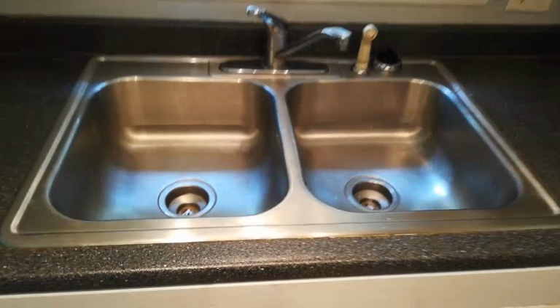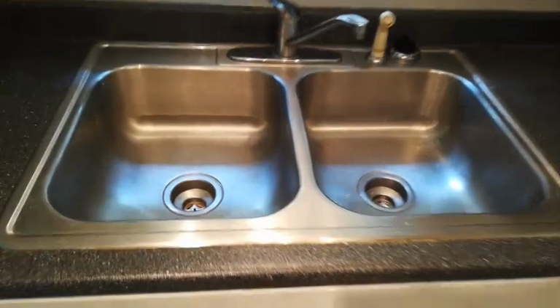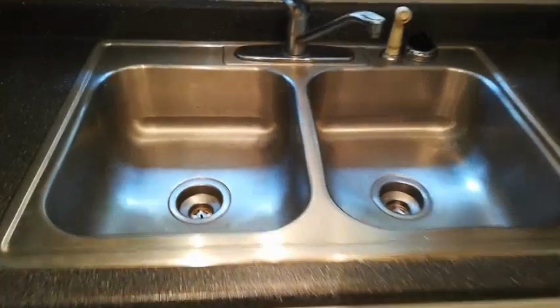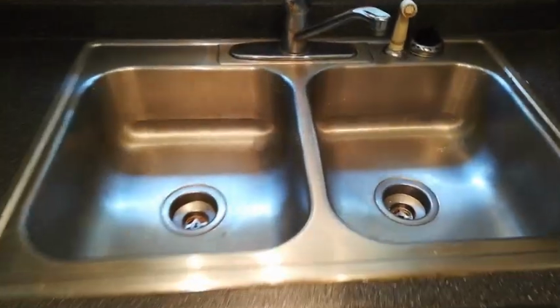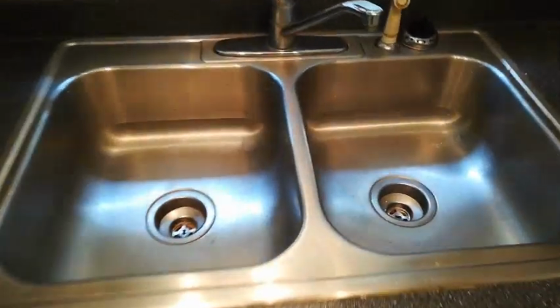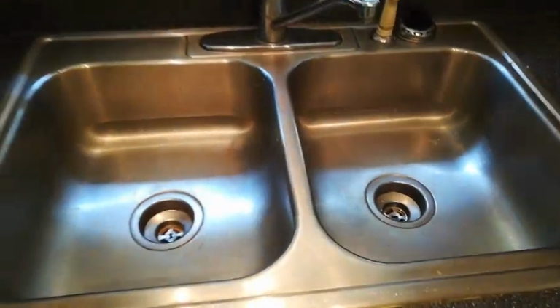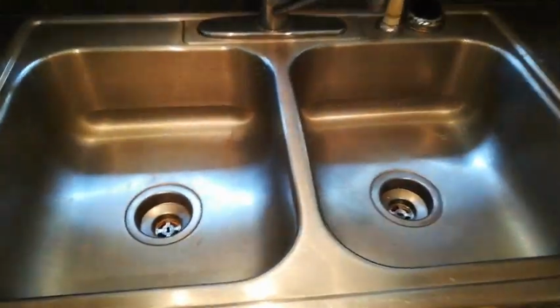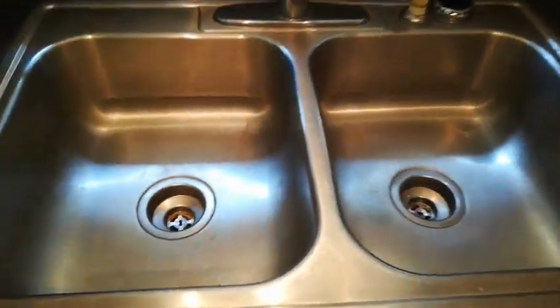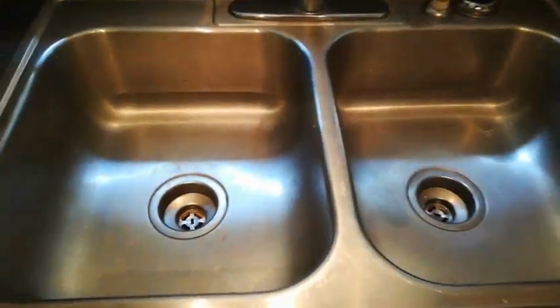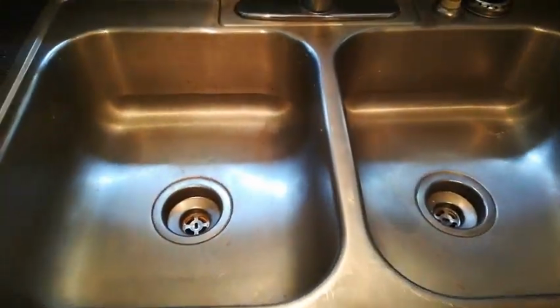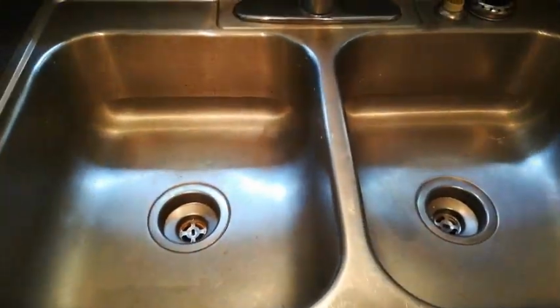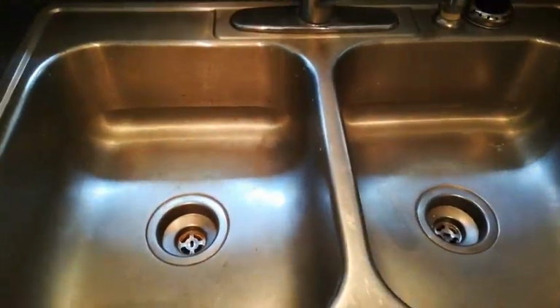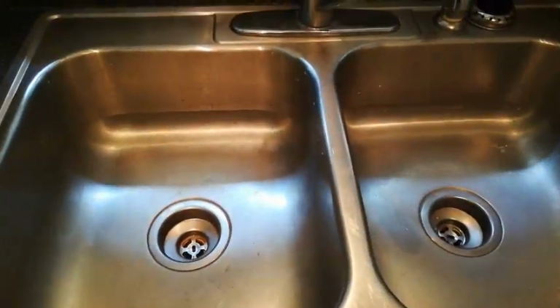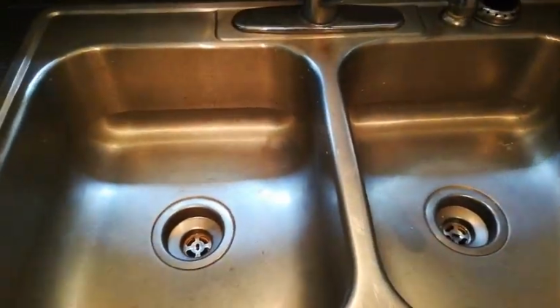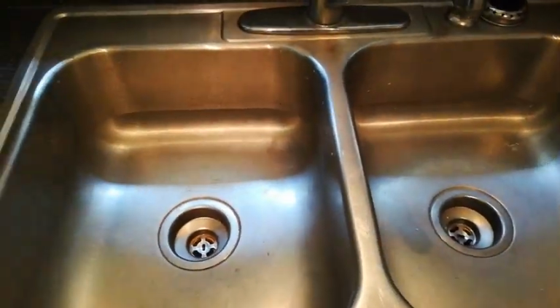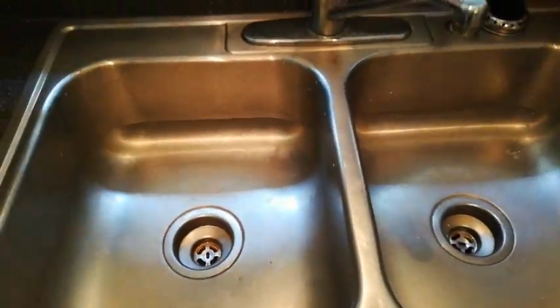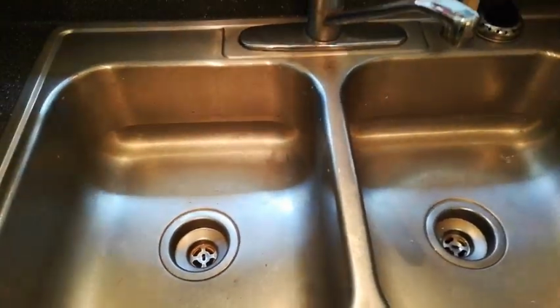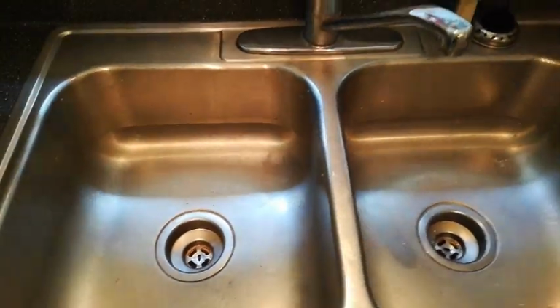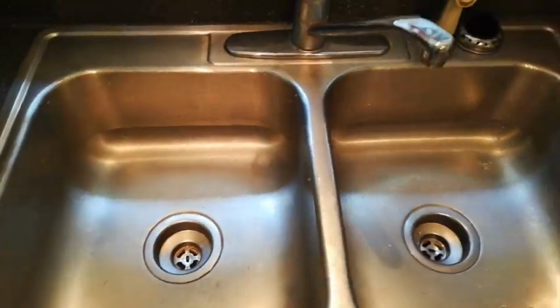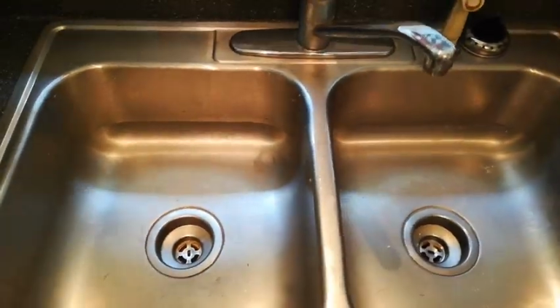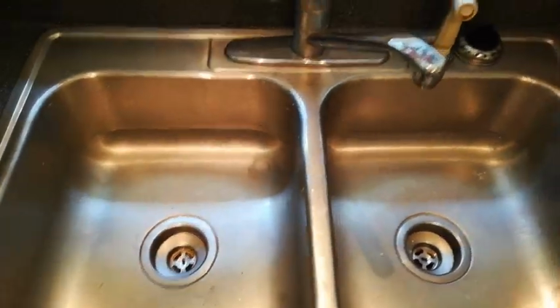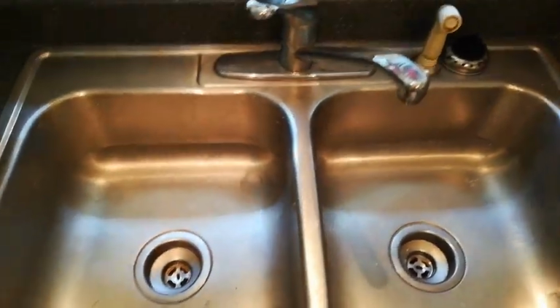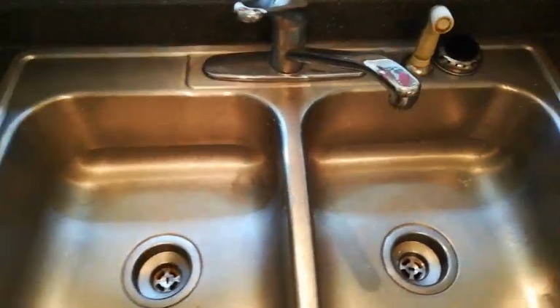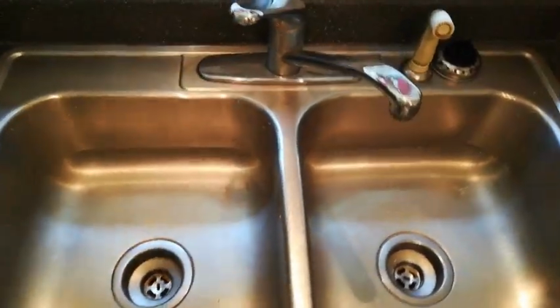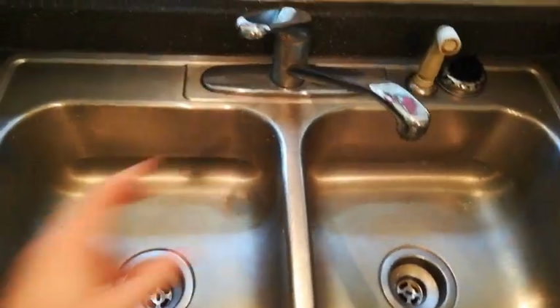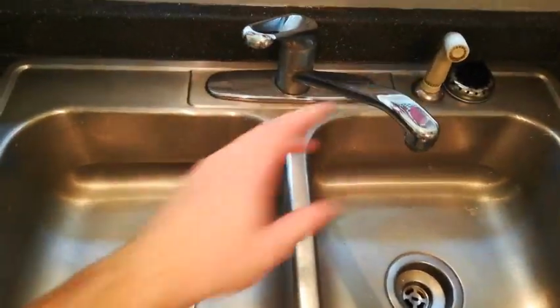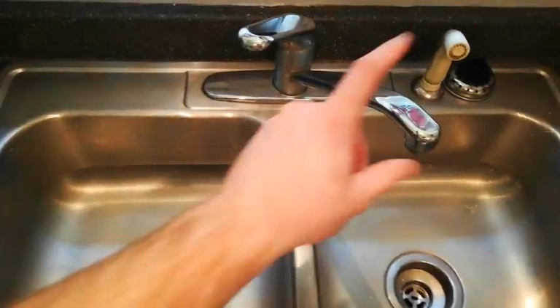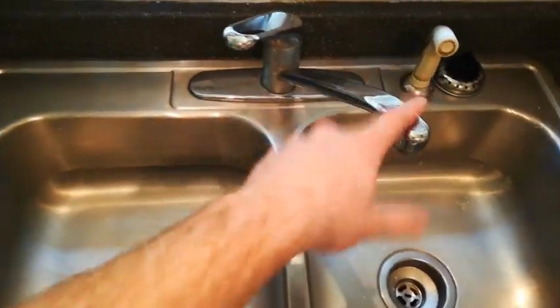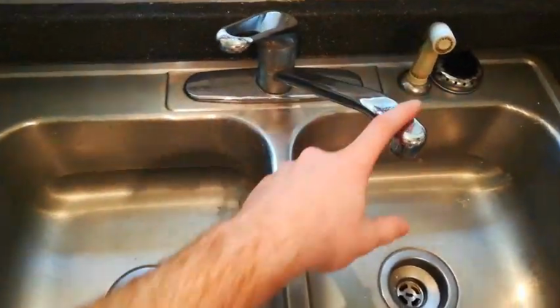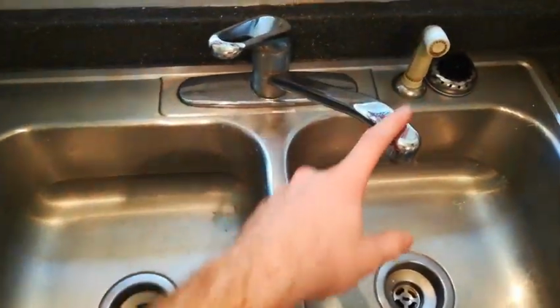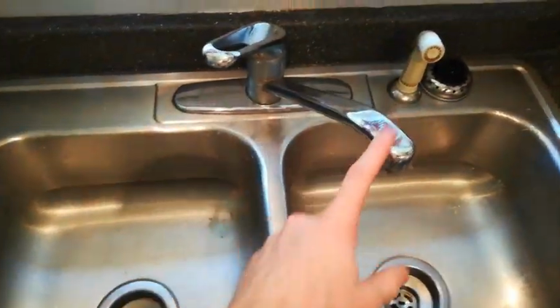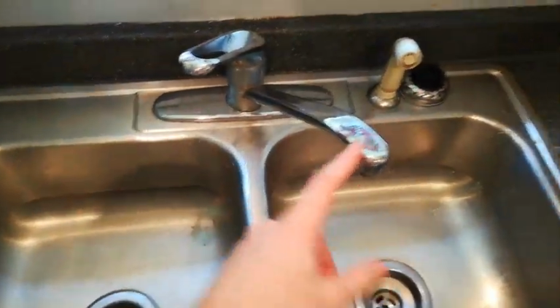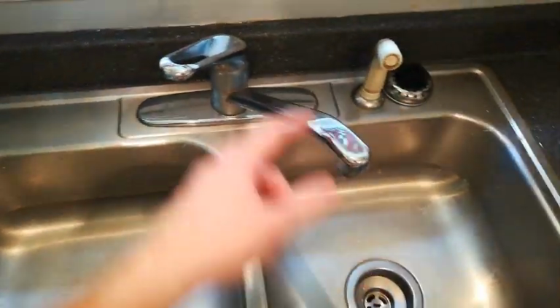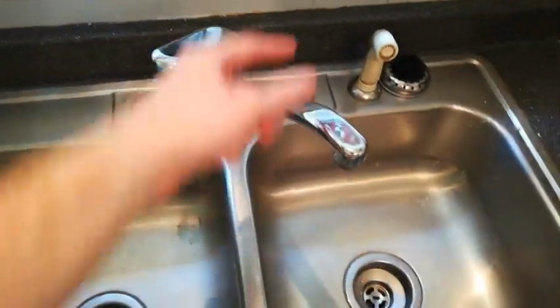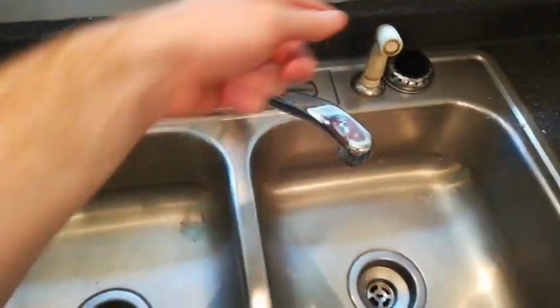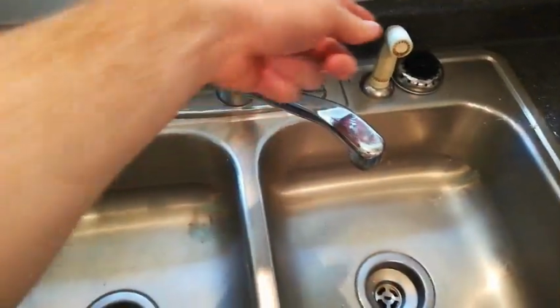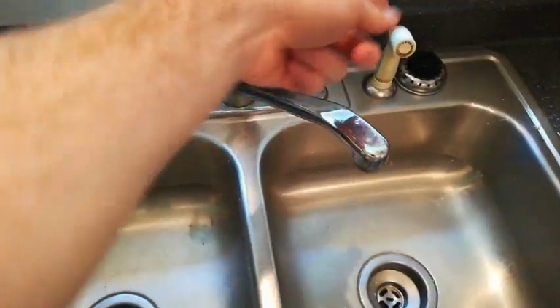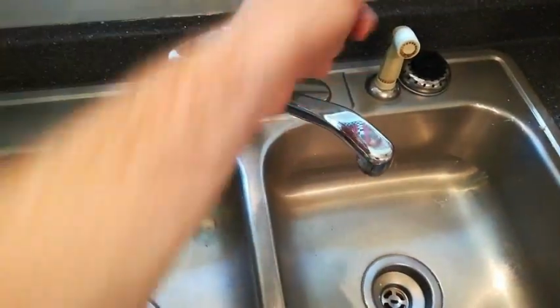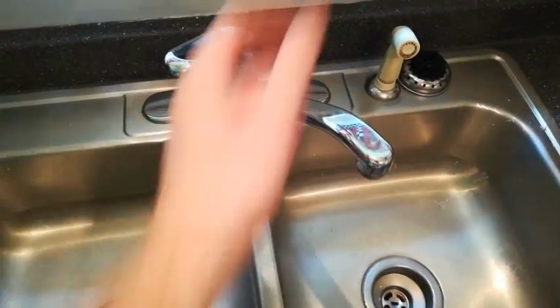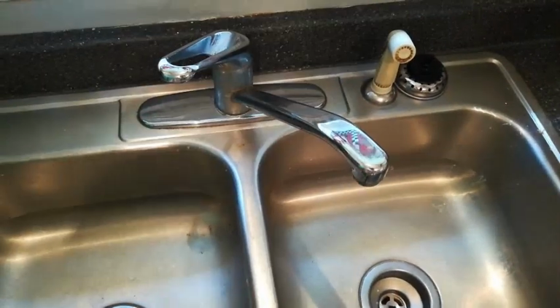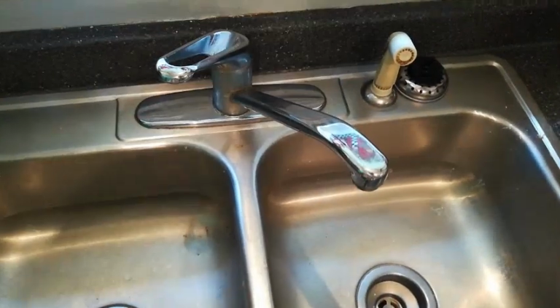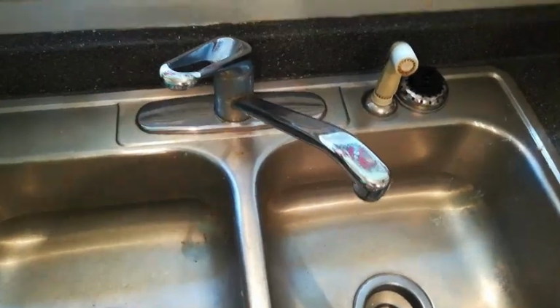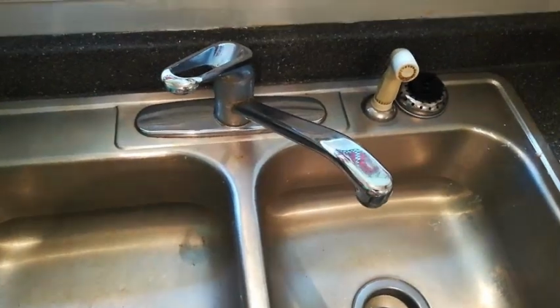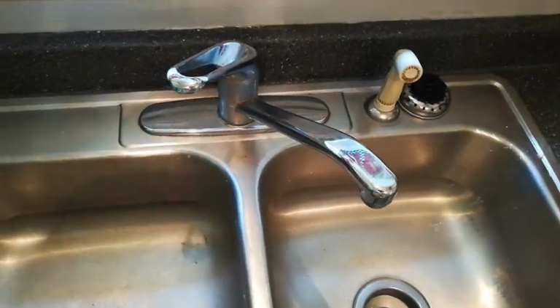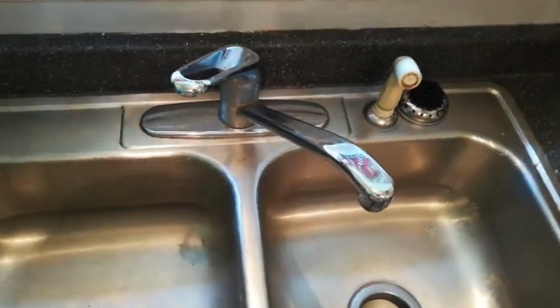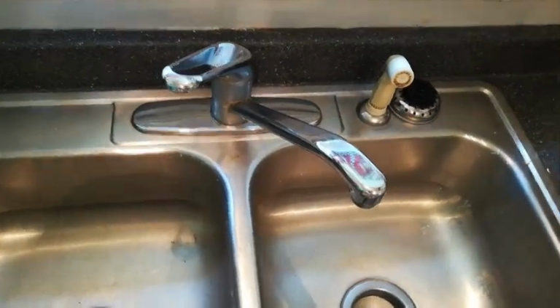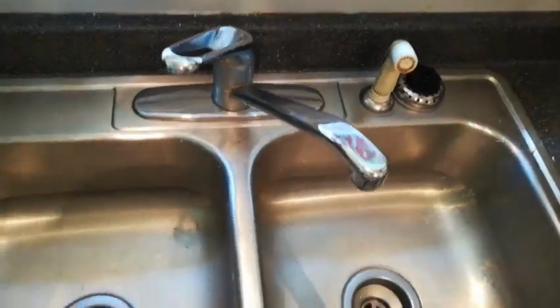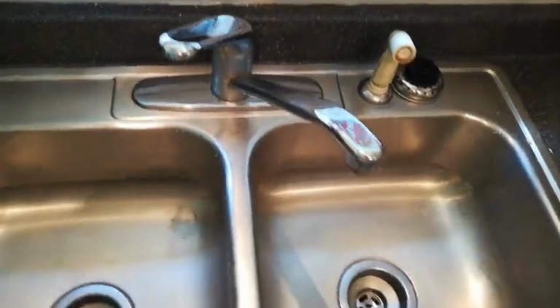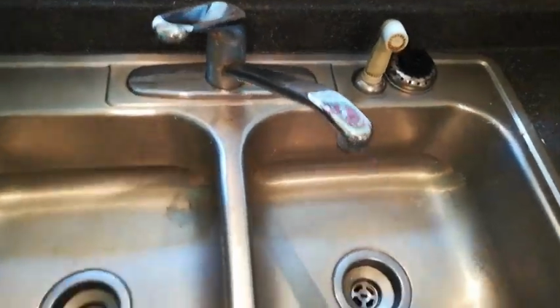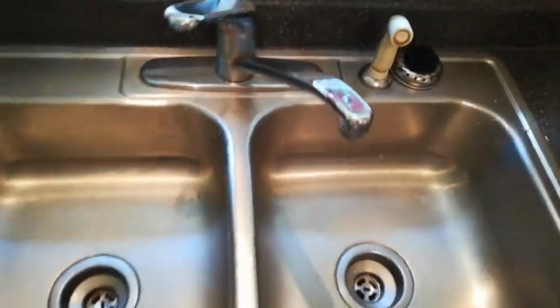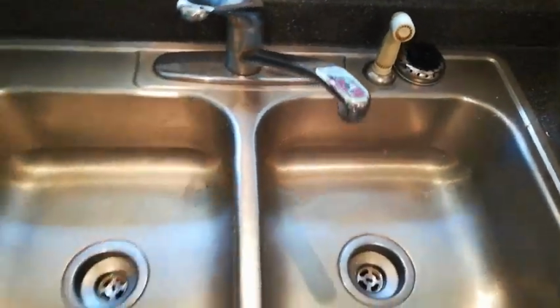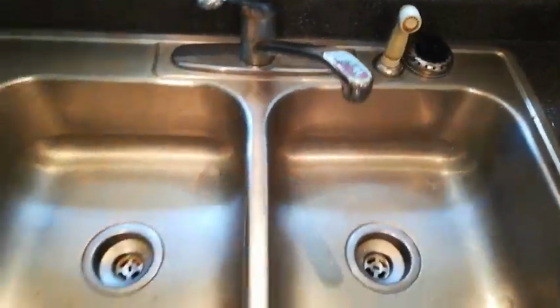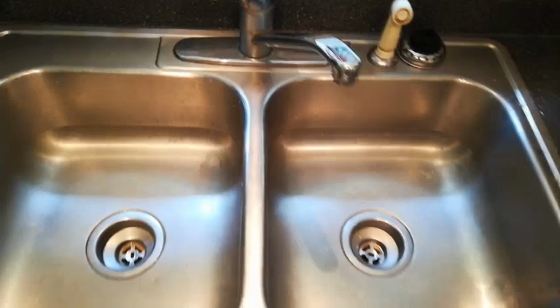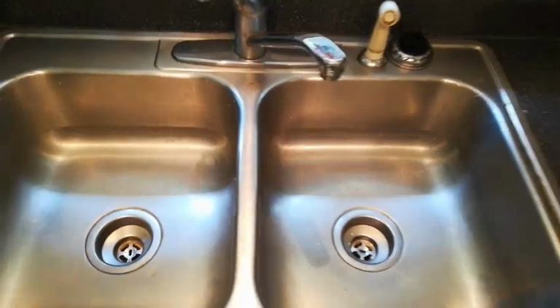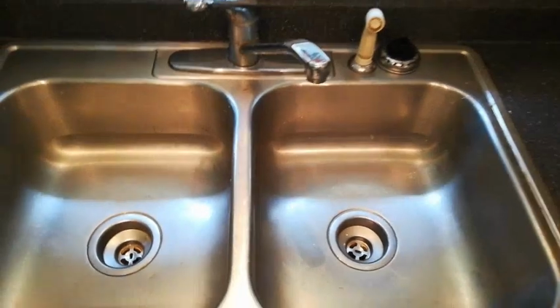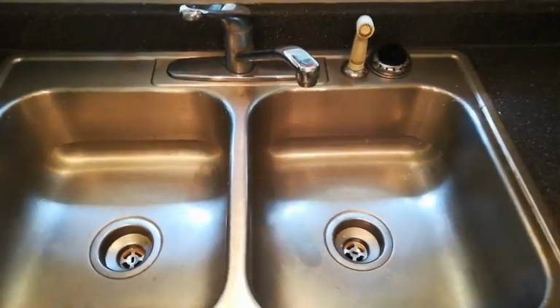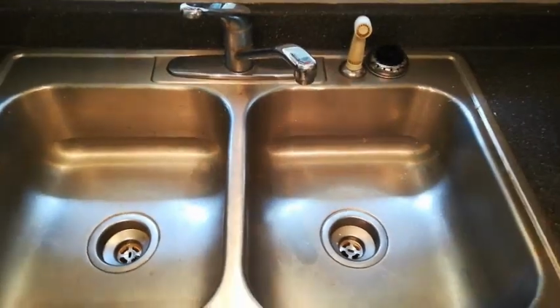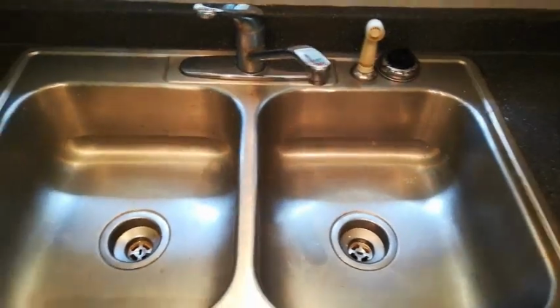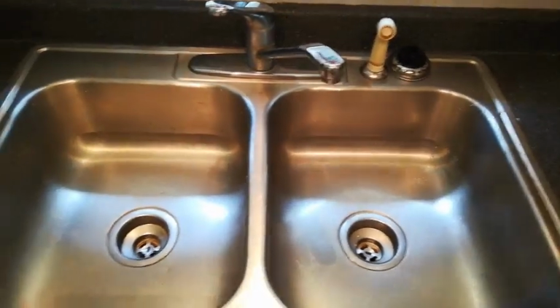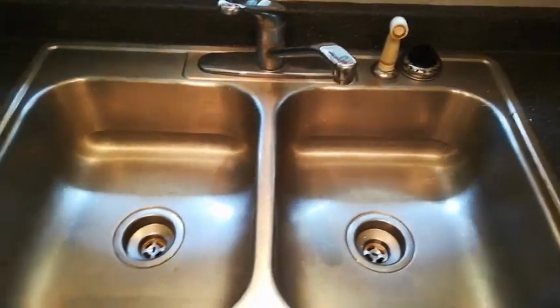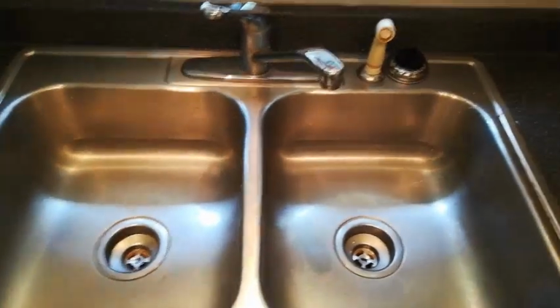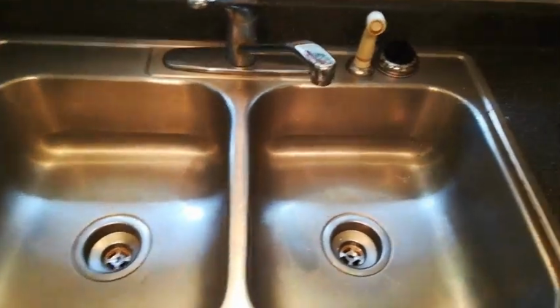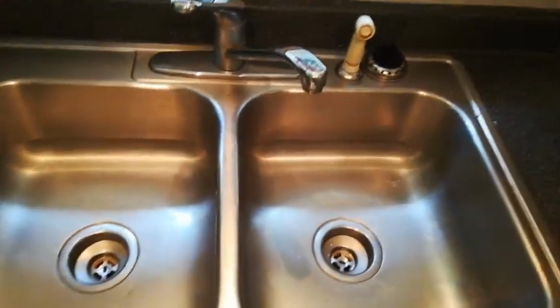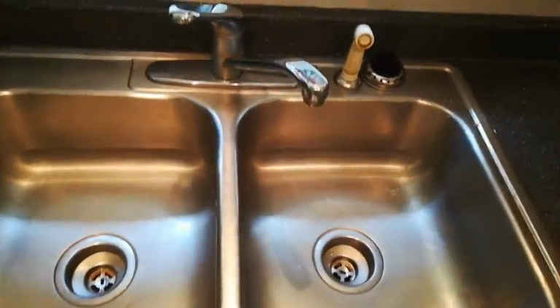Here we have our old aluminum sink, old faucet and sprayer. I'm going to be replacing all of it.